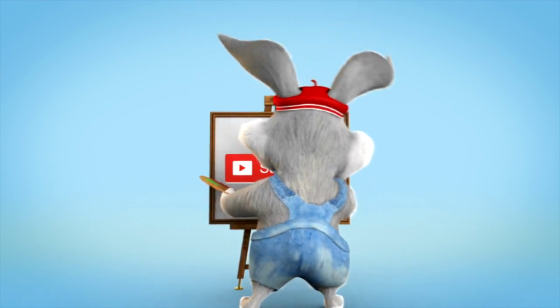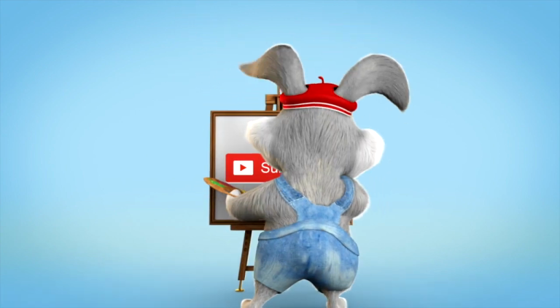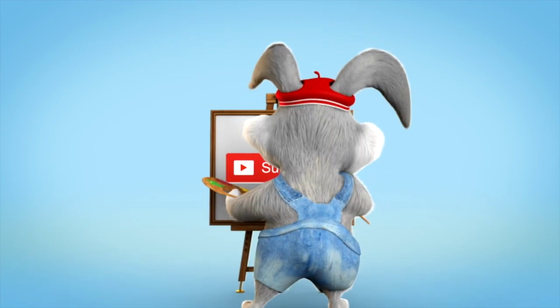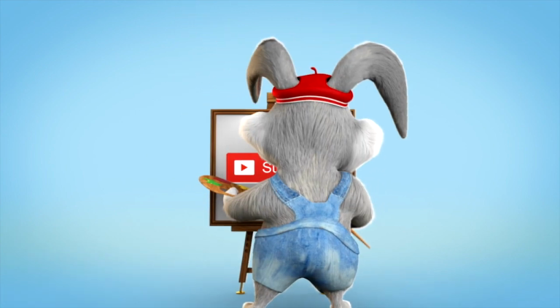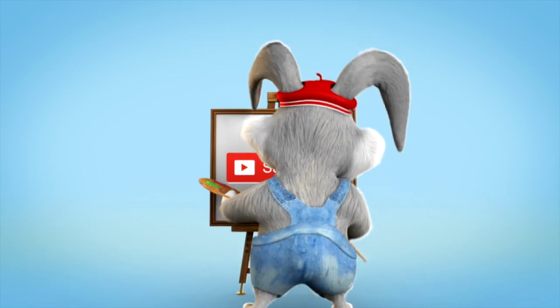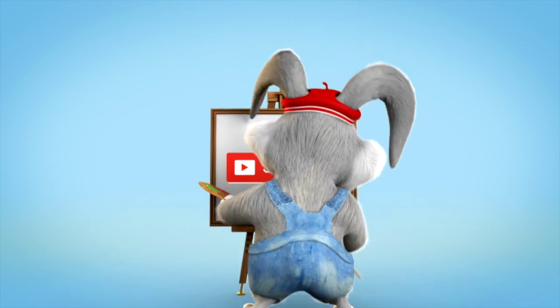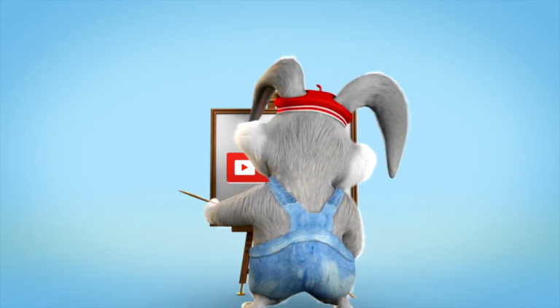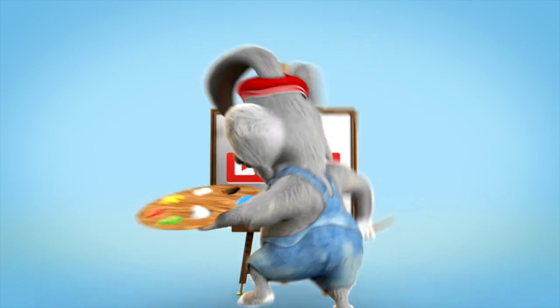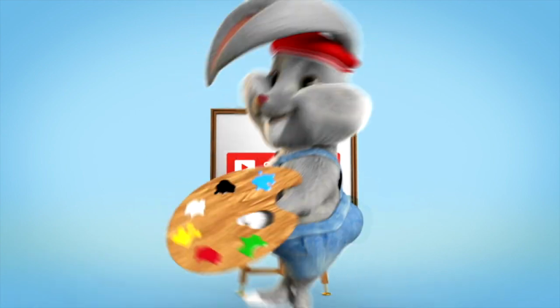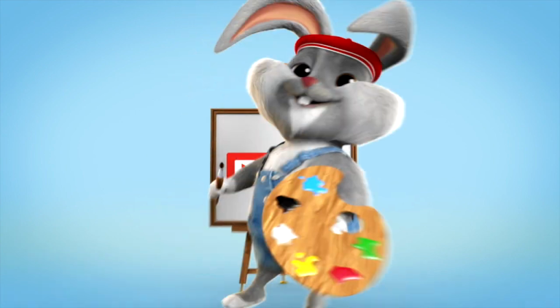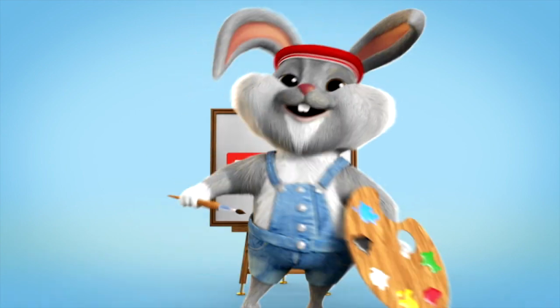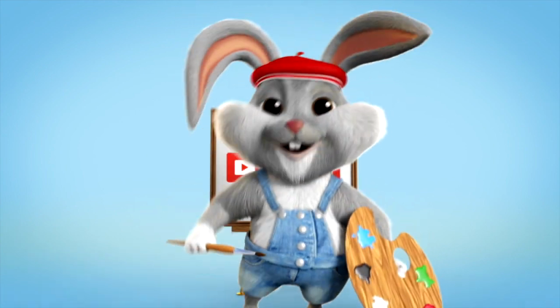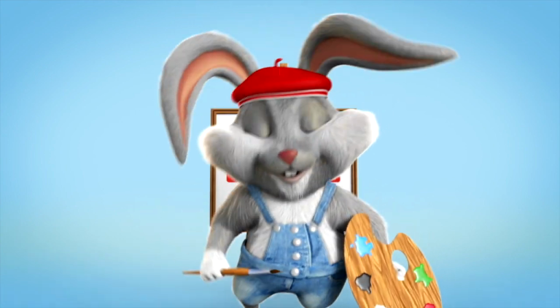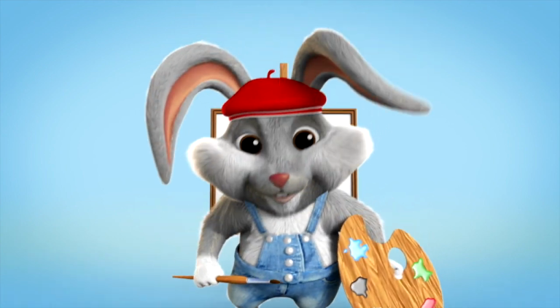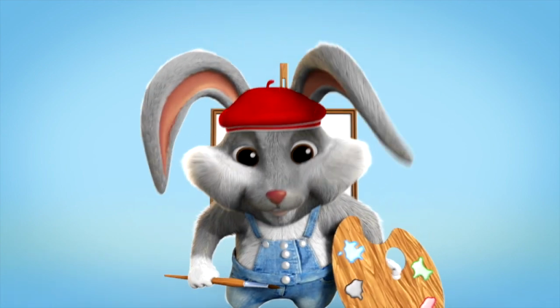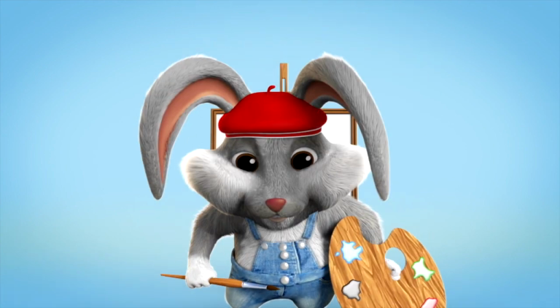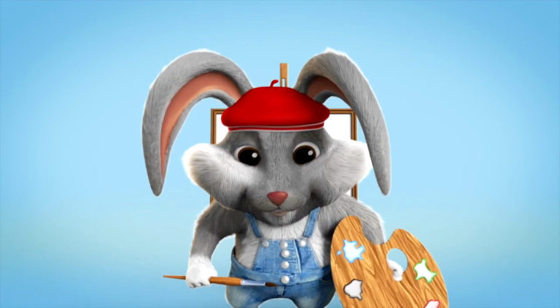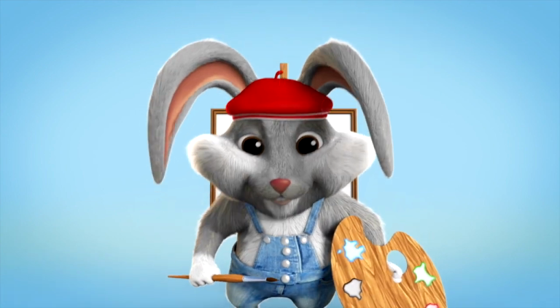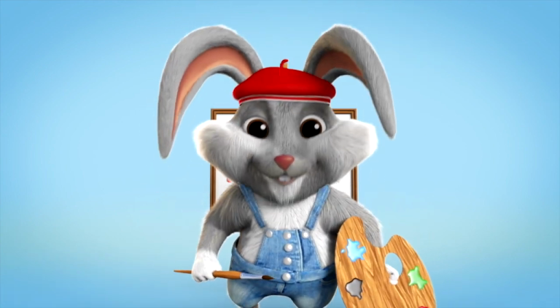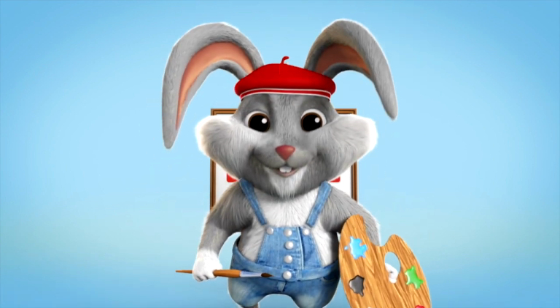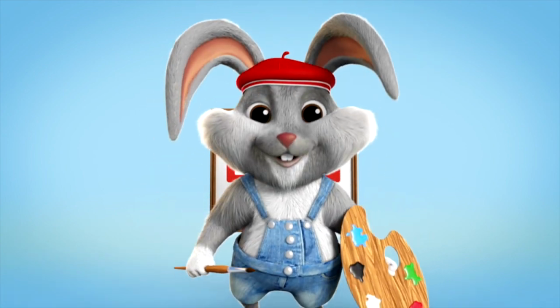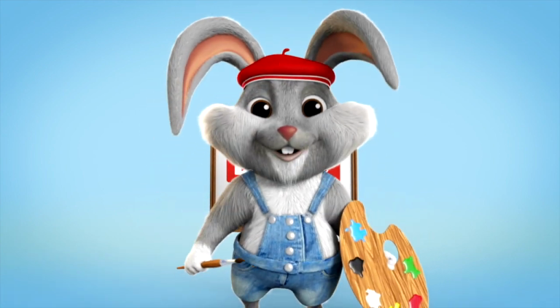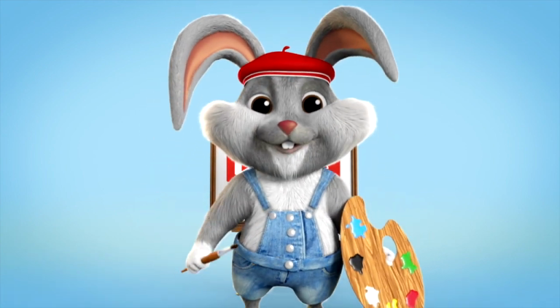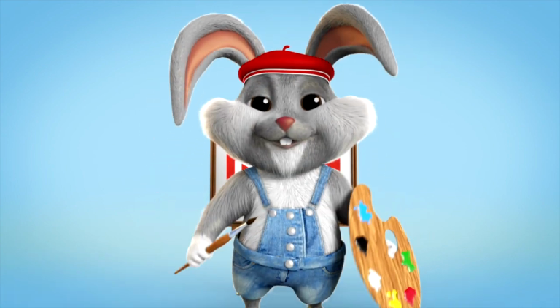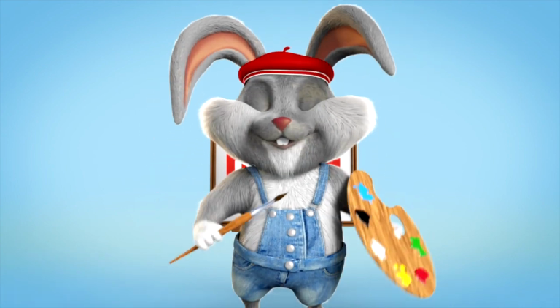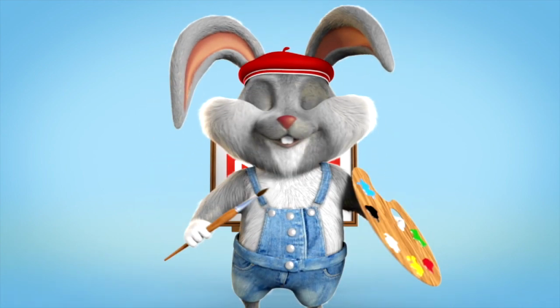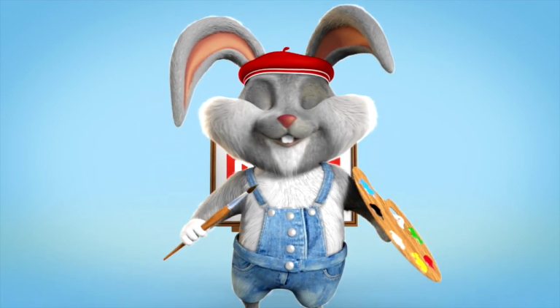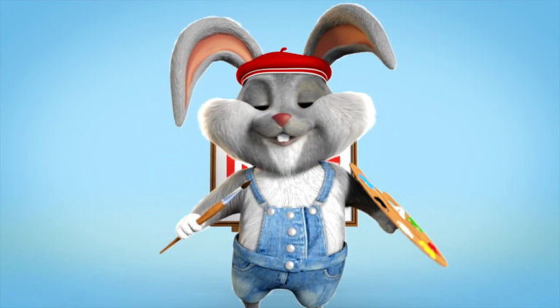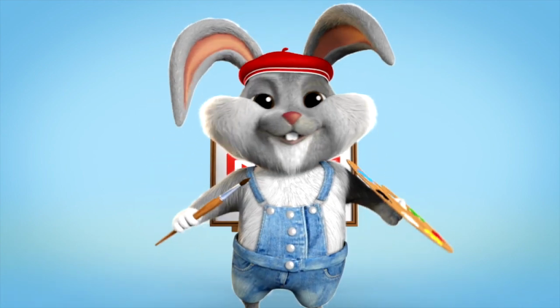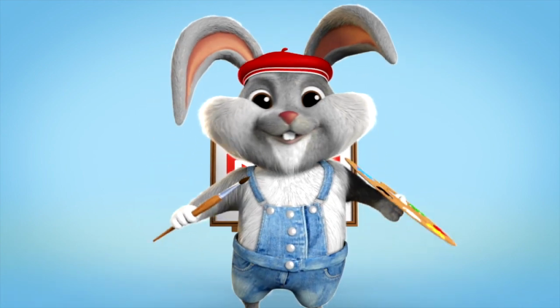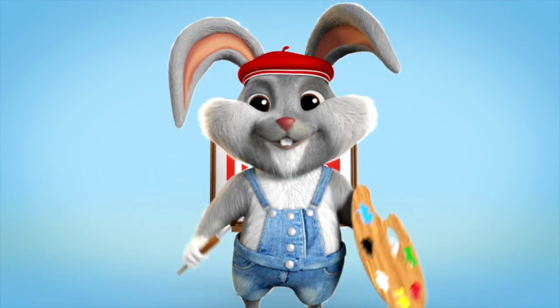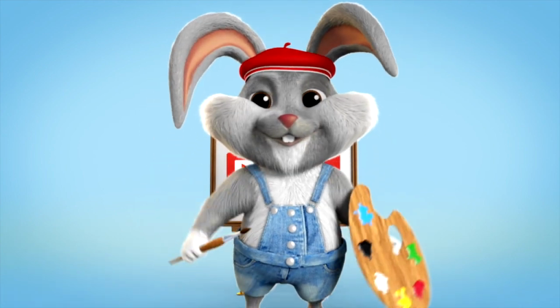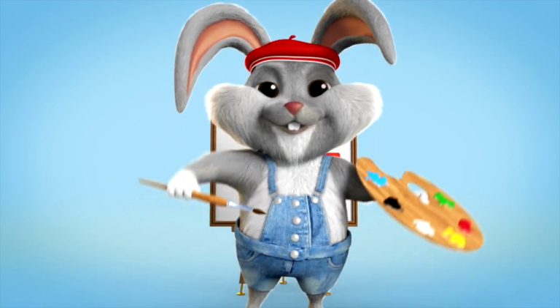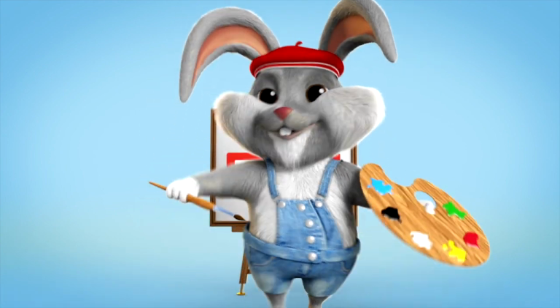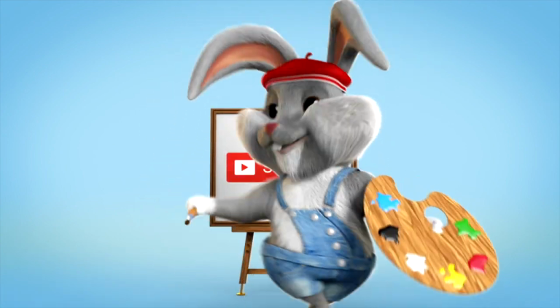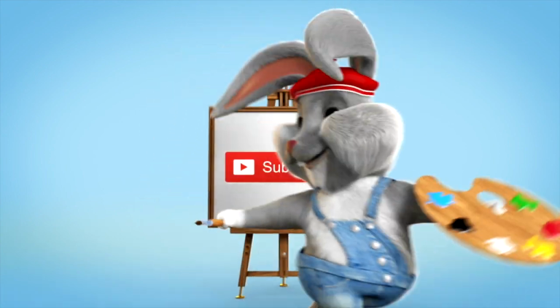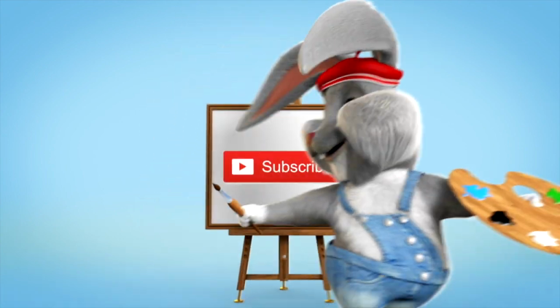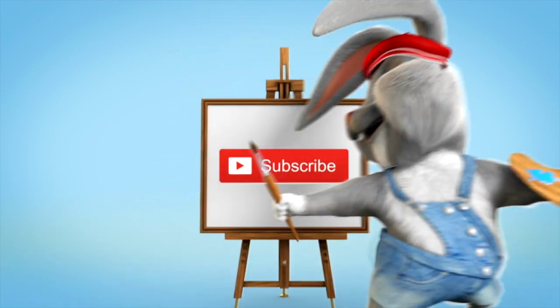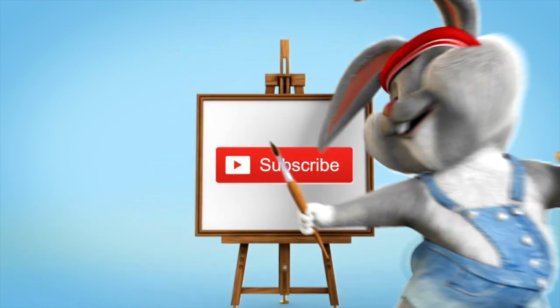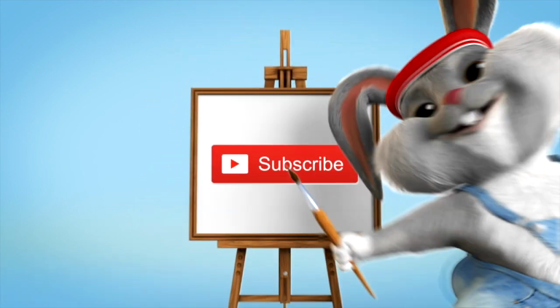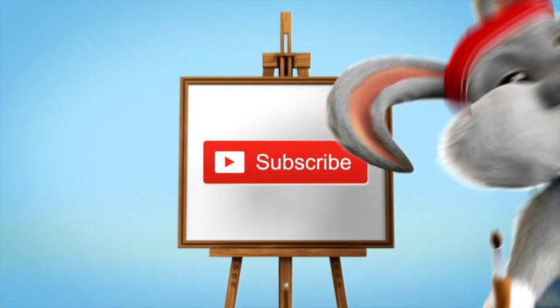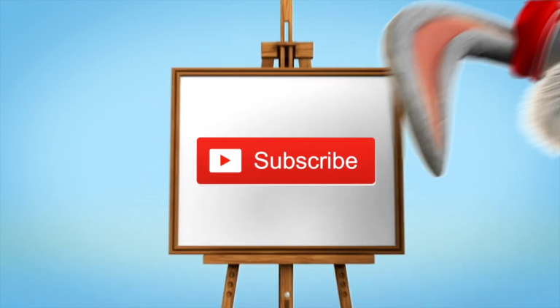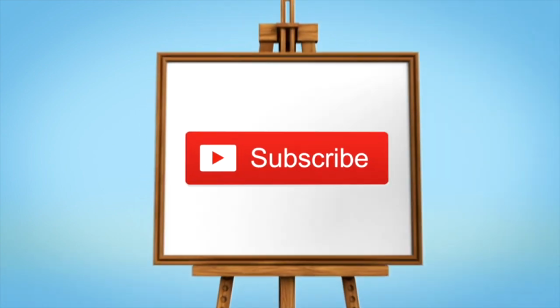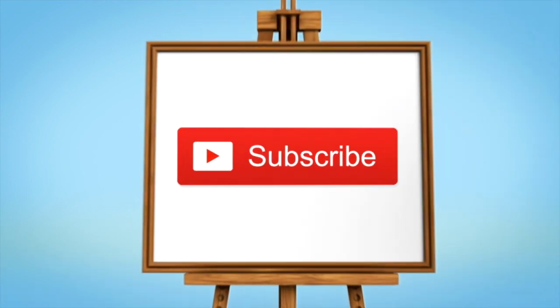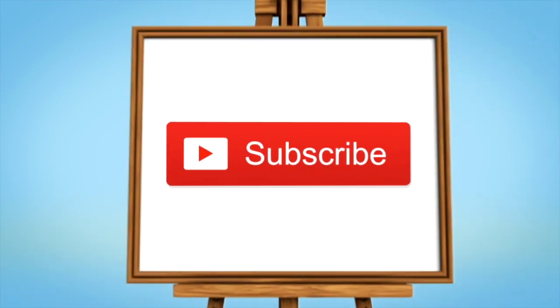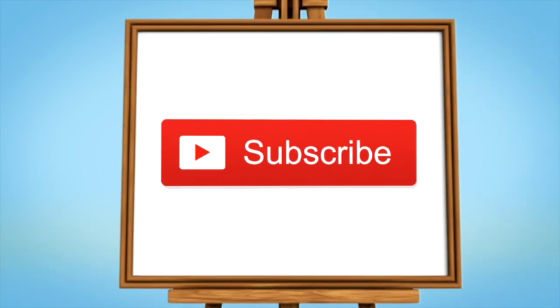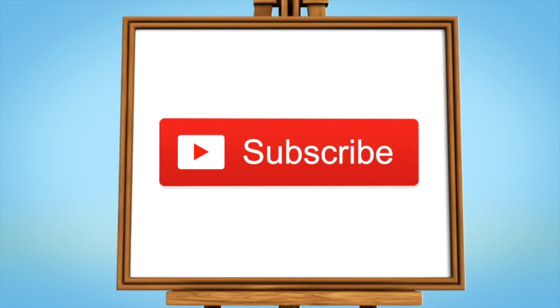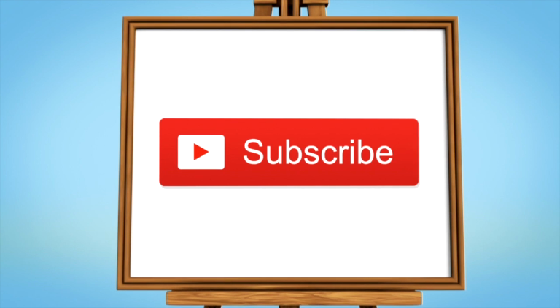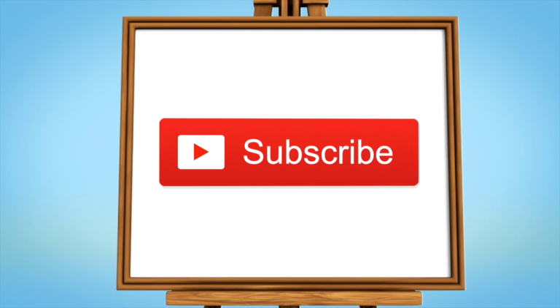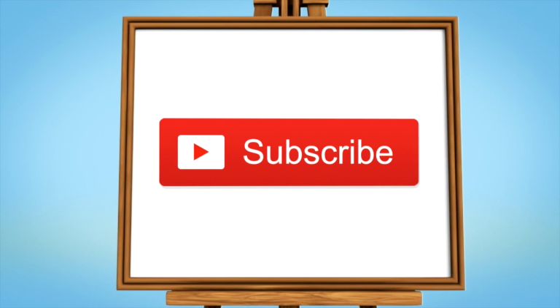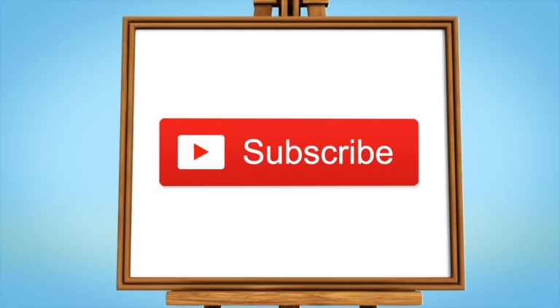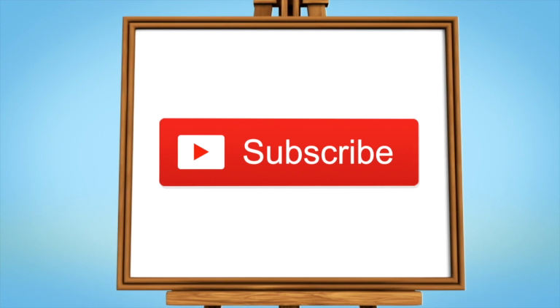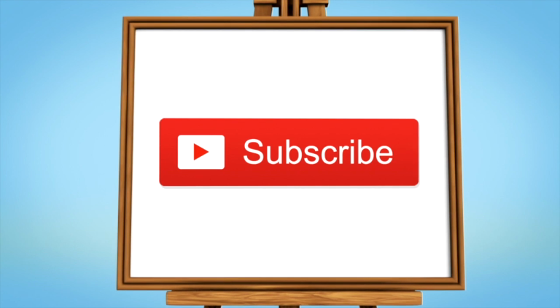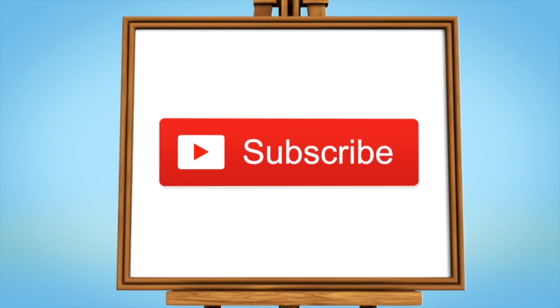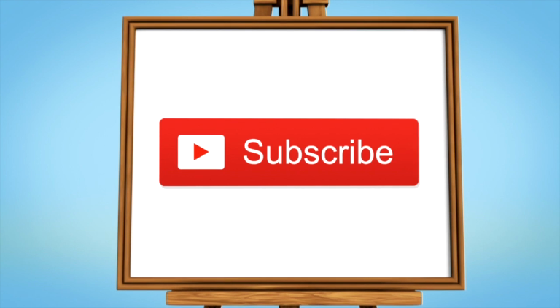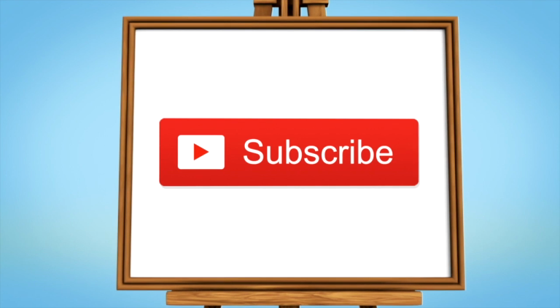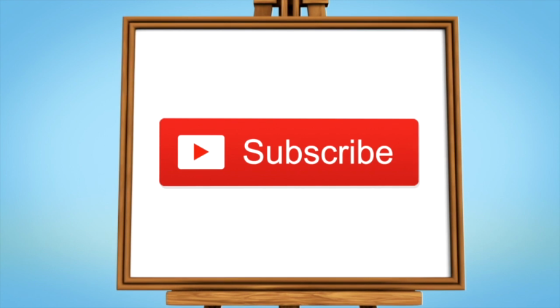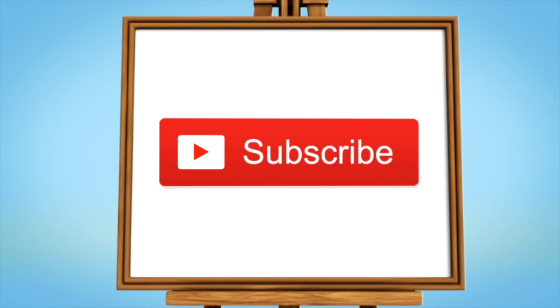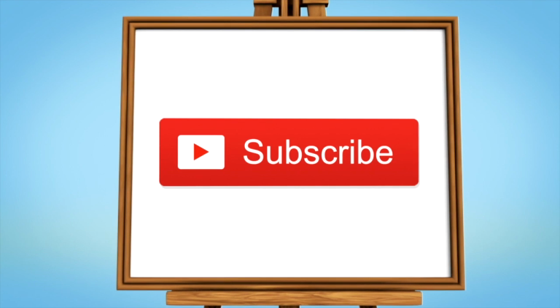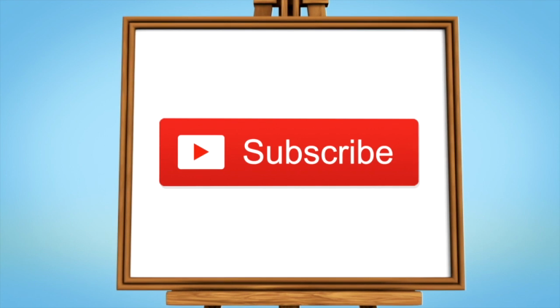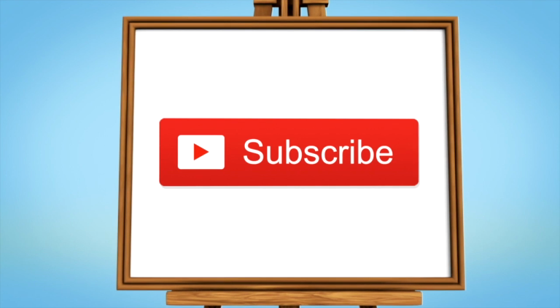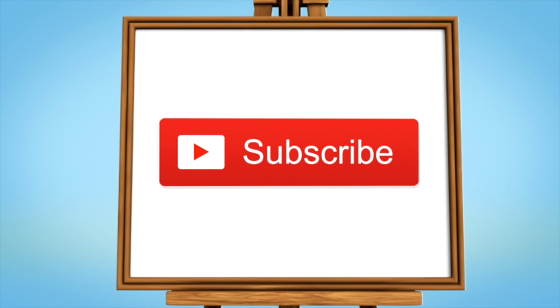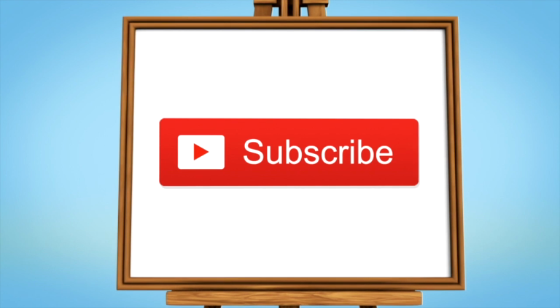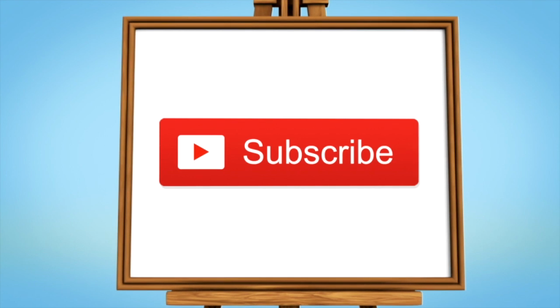So, lots to come up on our channel. Make sure that you subscribe and don't miss a thing. Thanks, and bye.